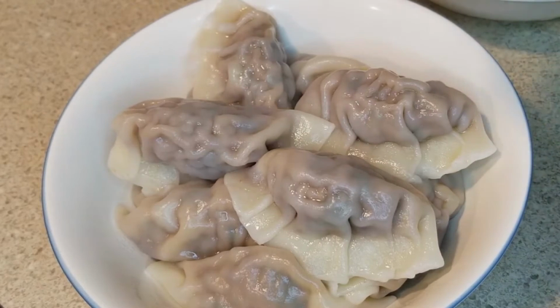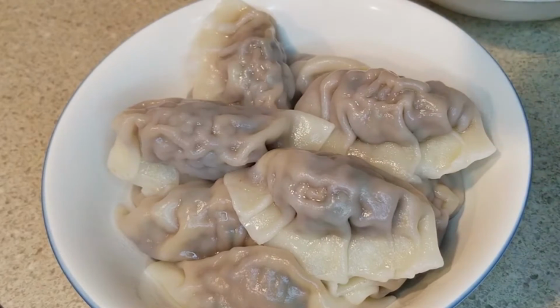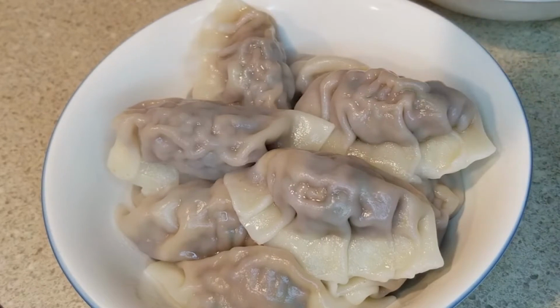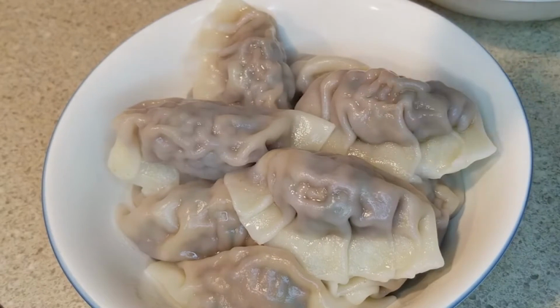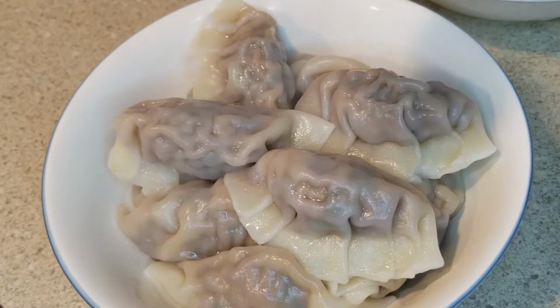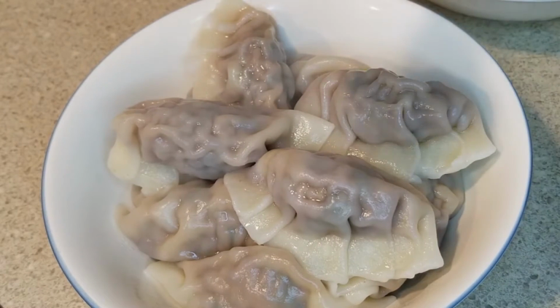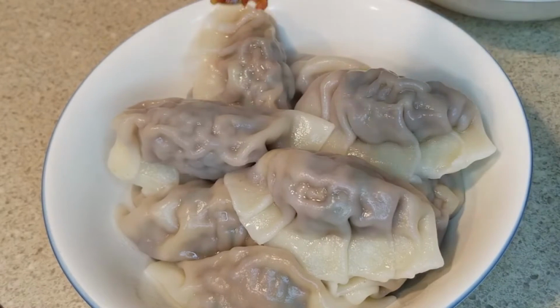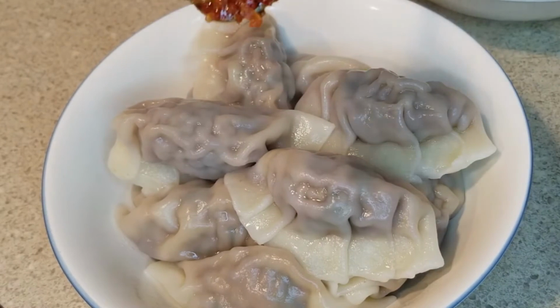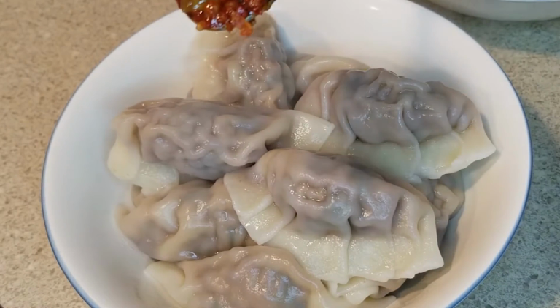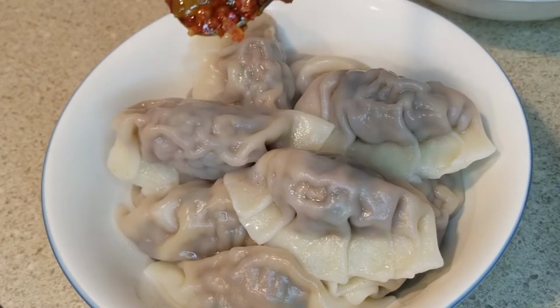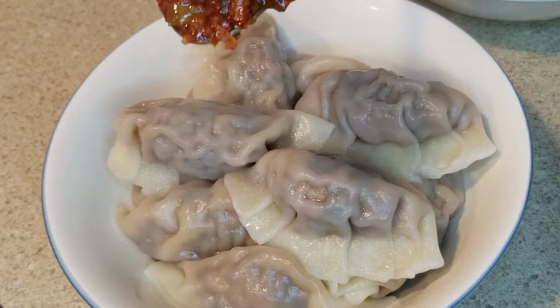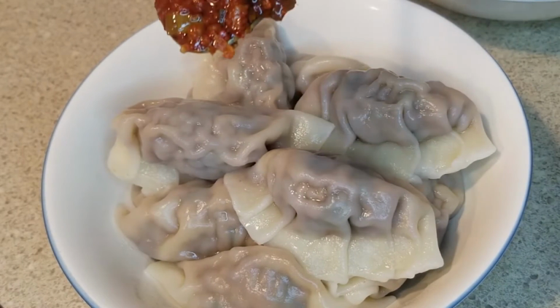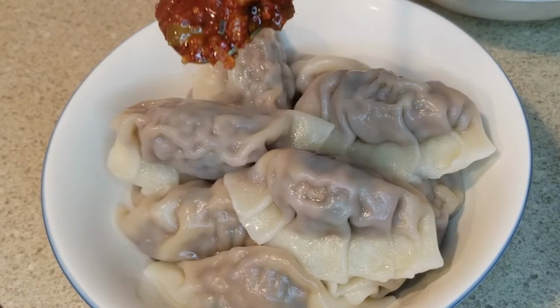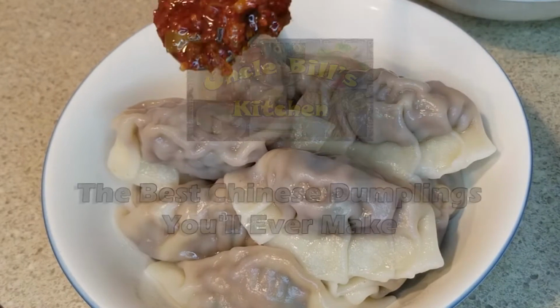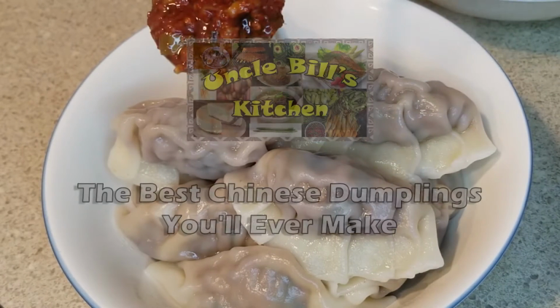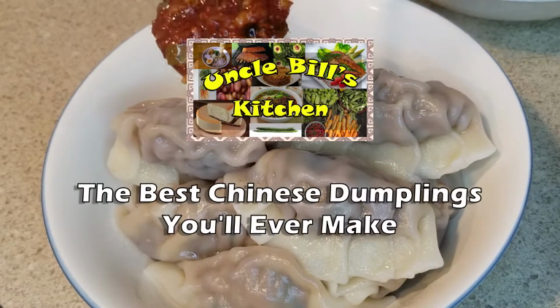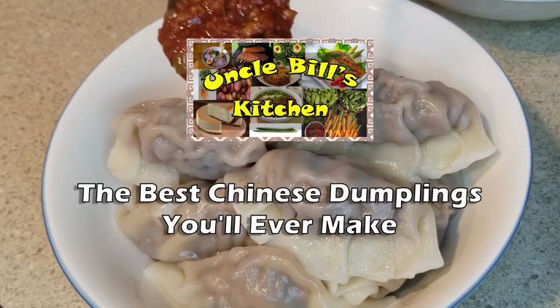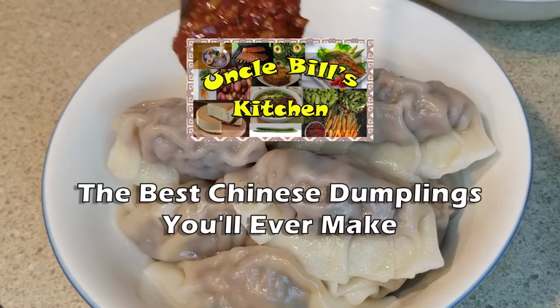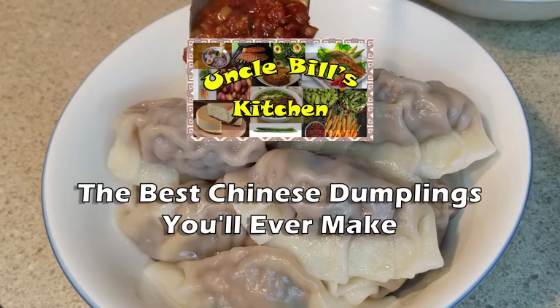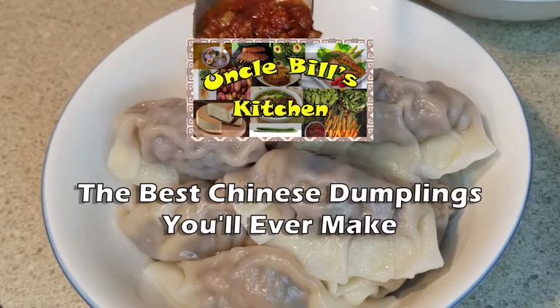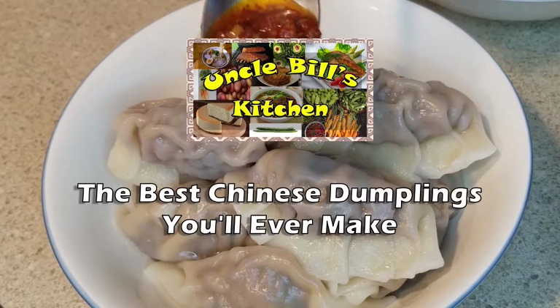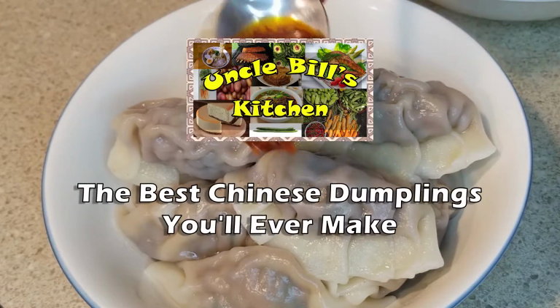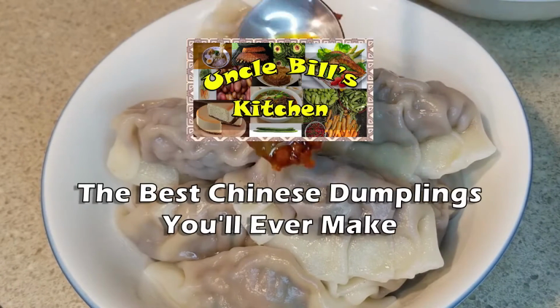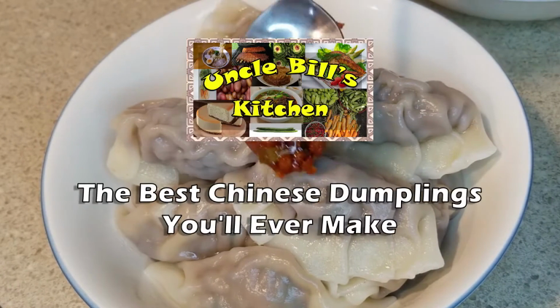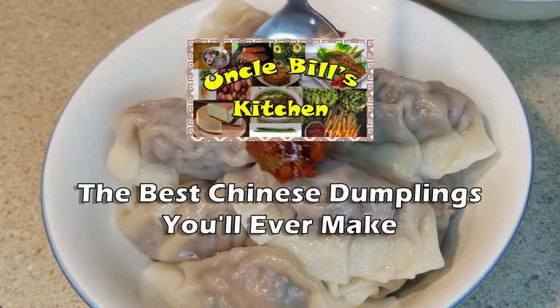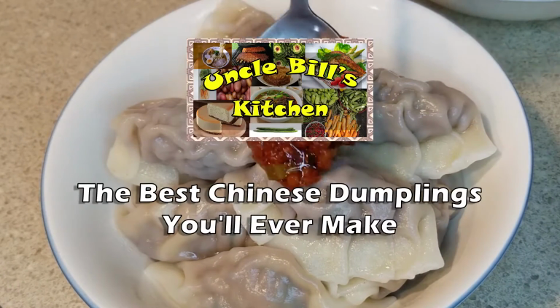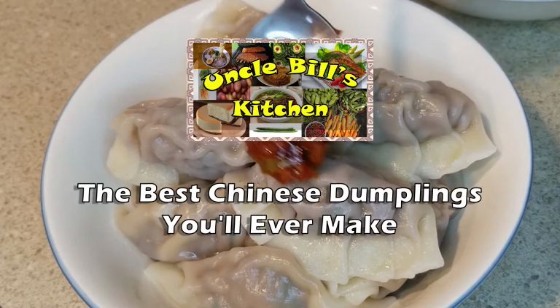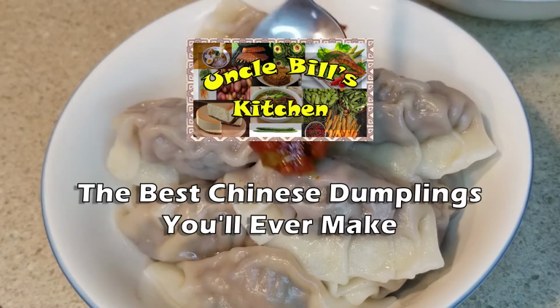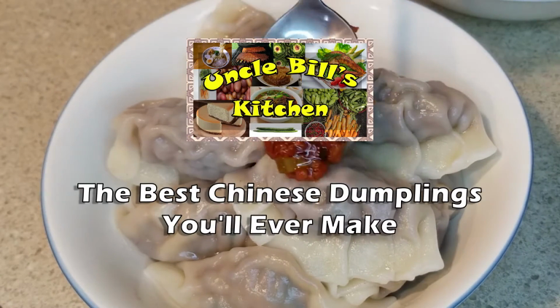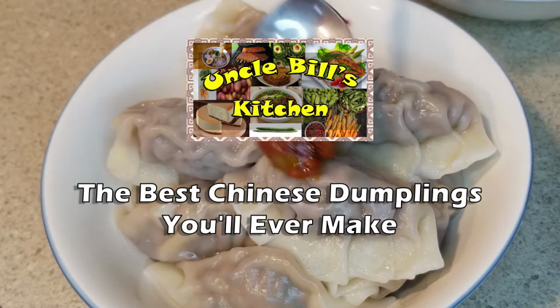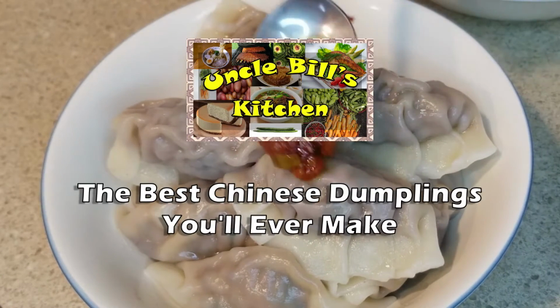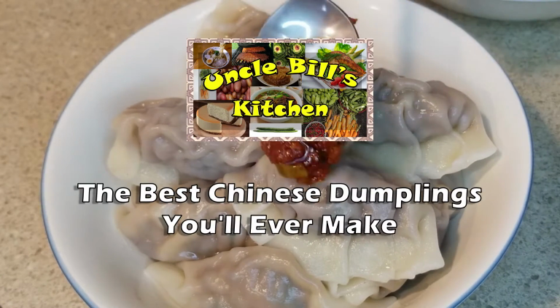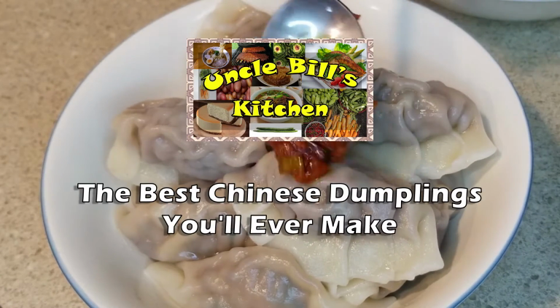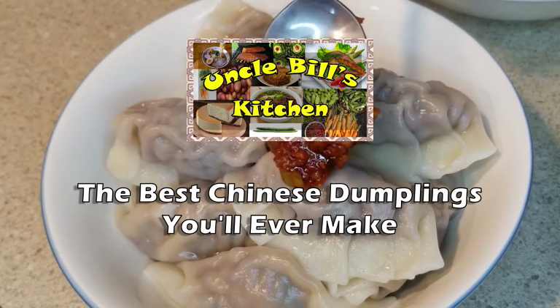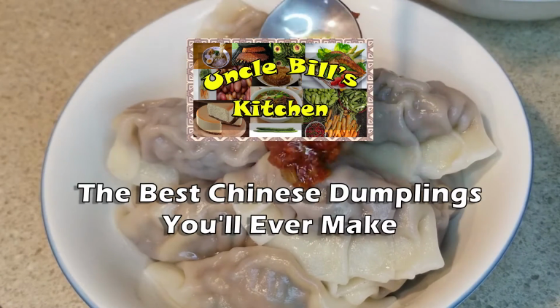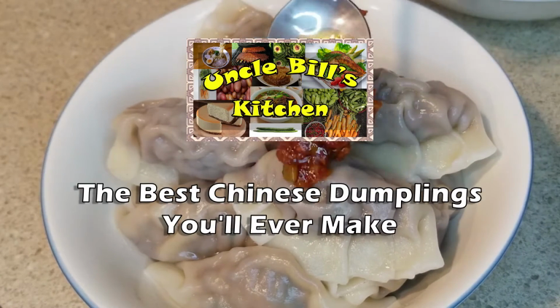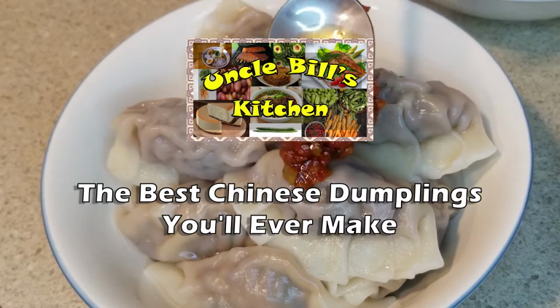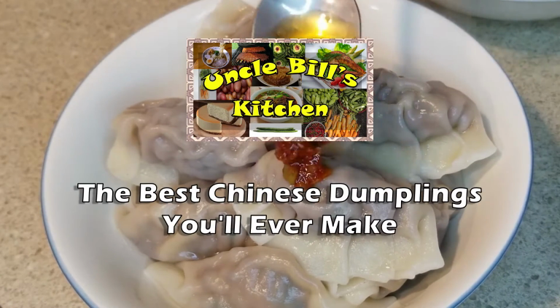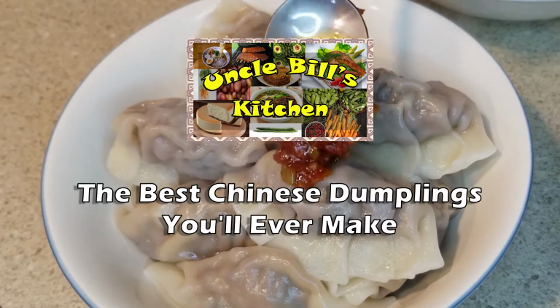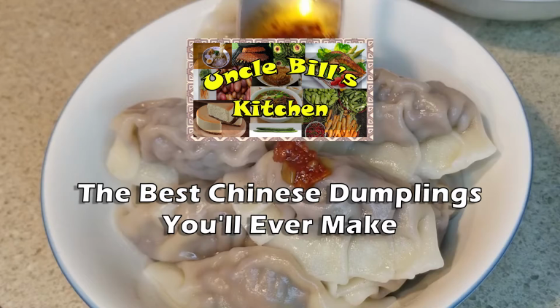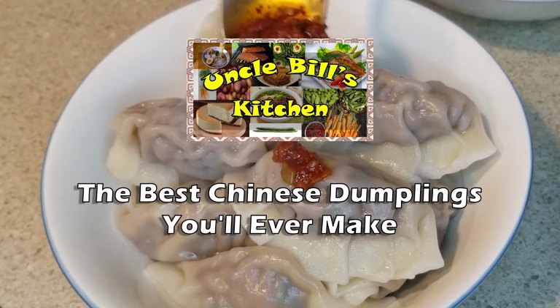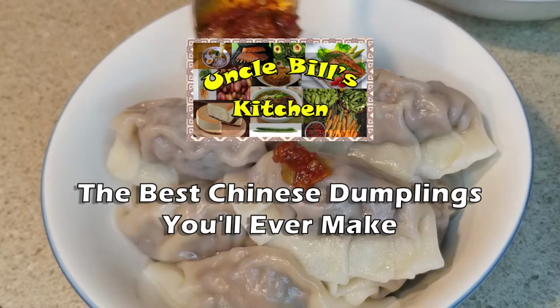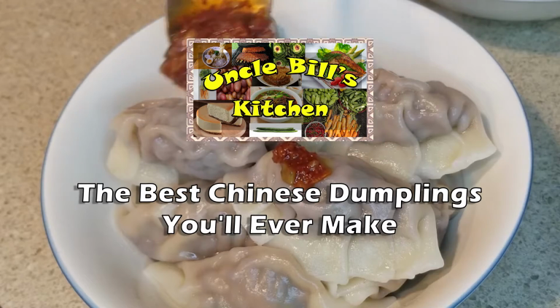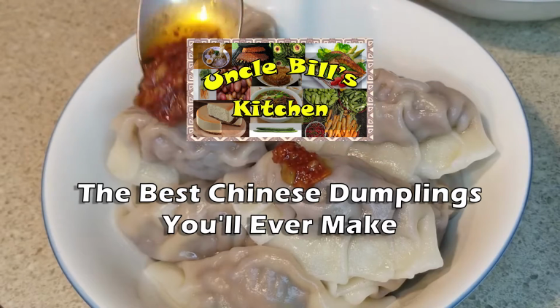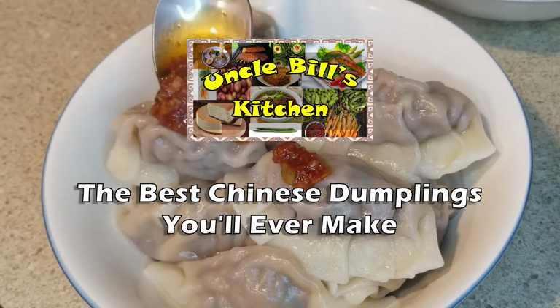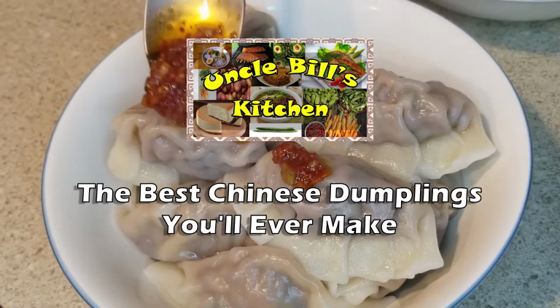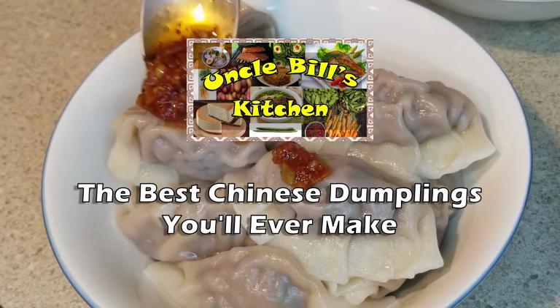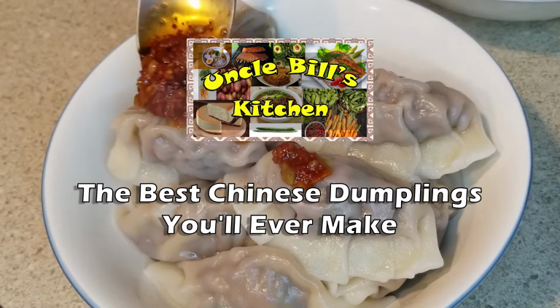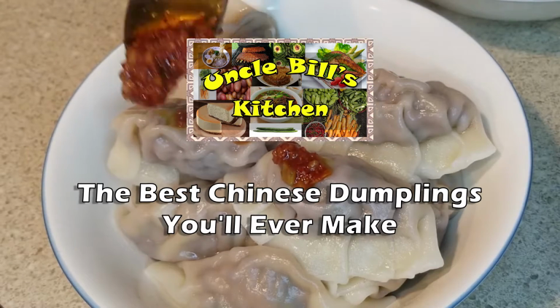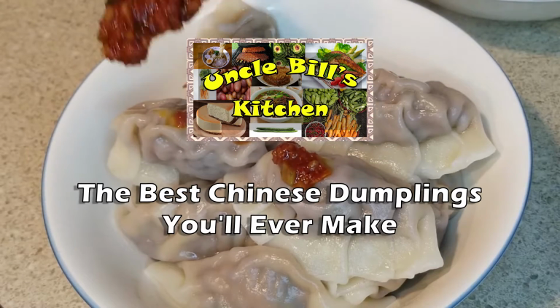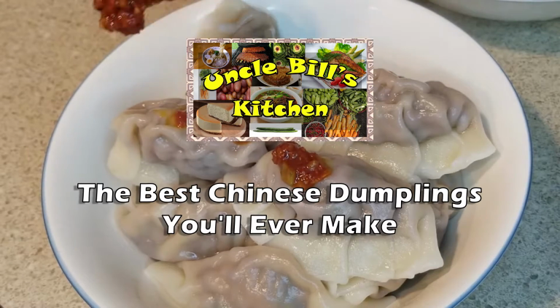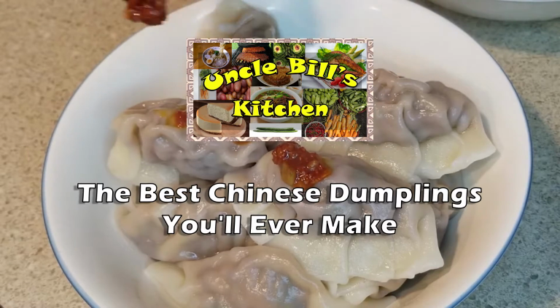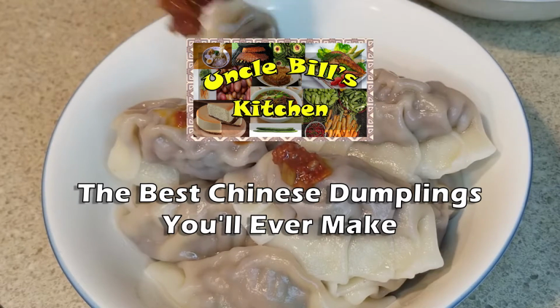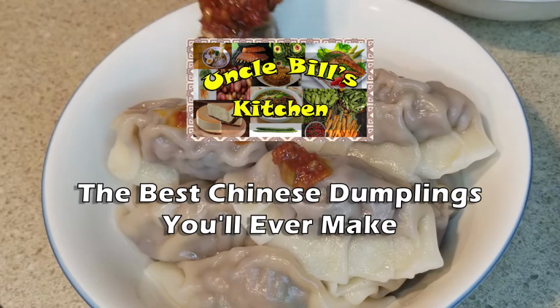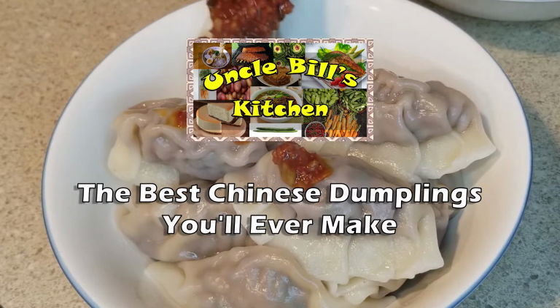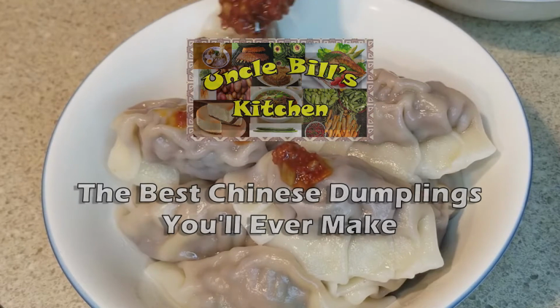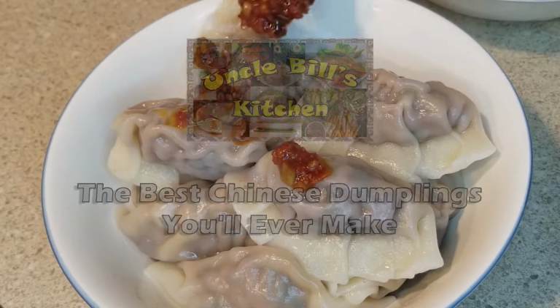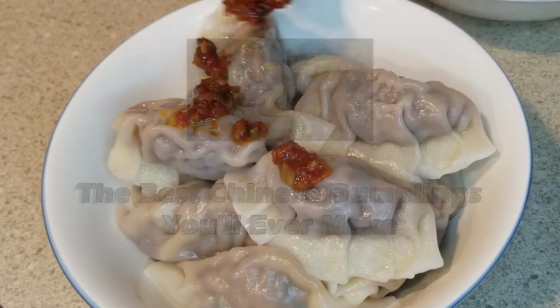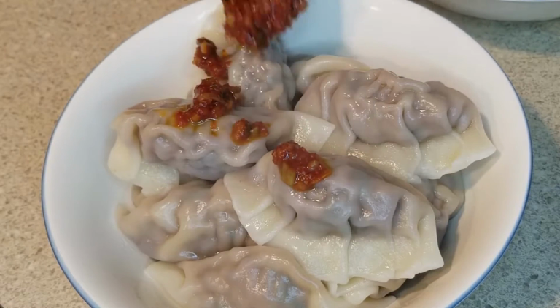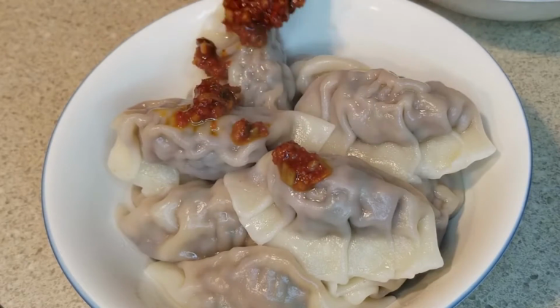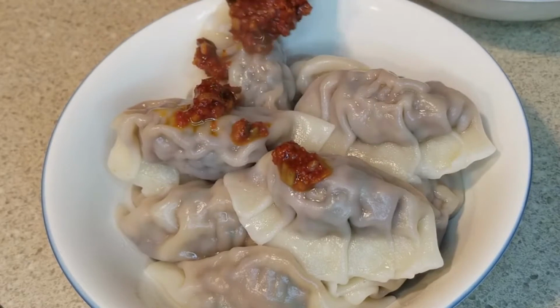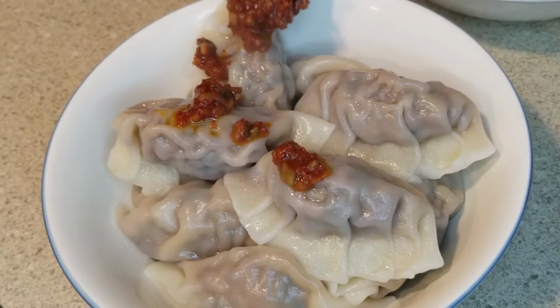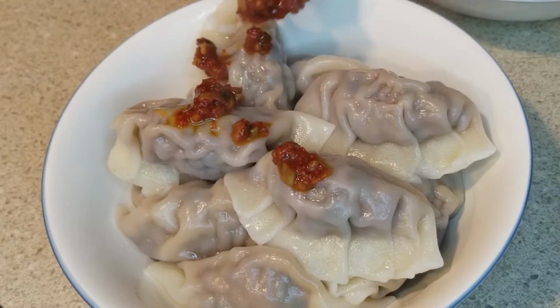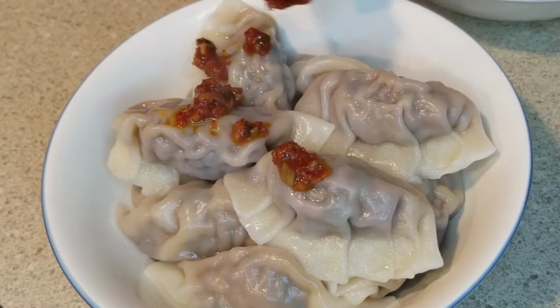Welcome to Uncle Bill's Kitchen! Today we are going to show you how to make the best Chinese dumplings you'll ever make.